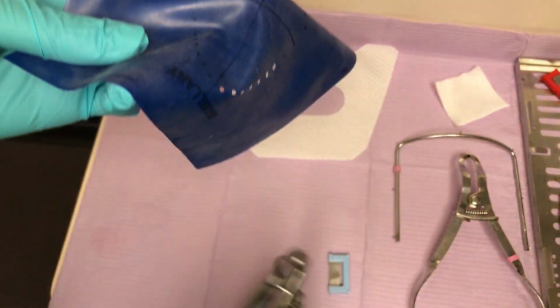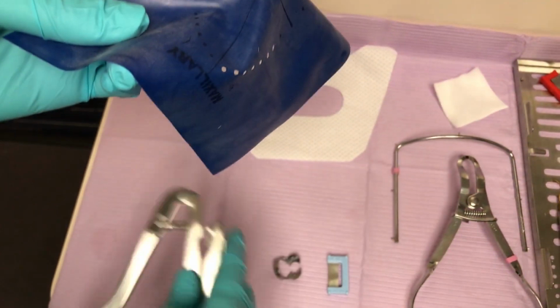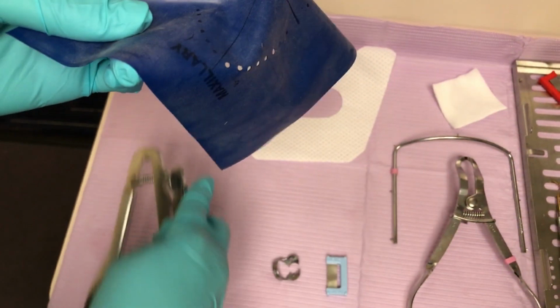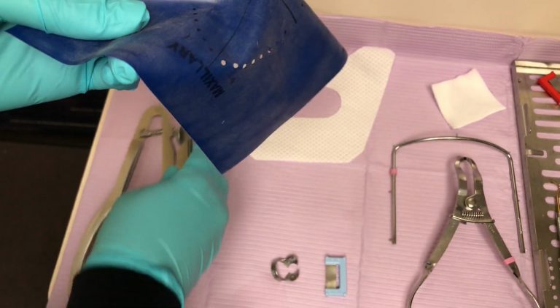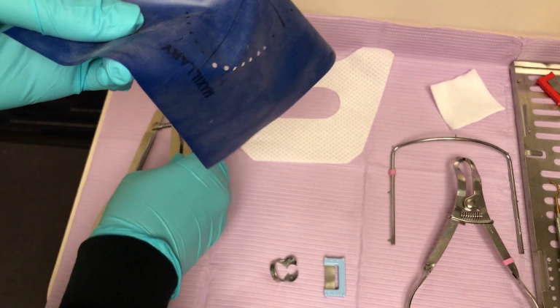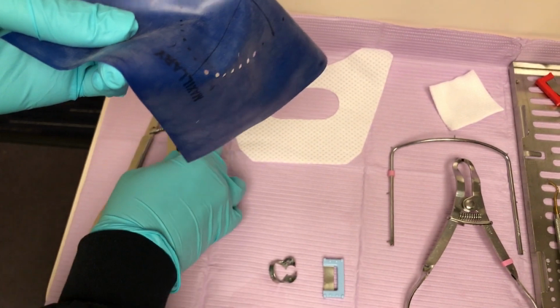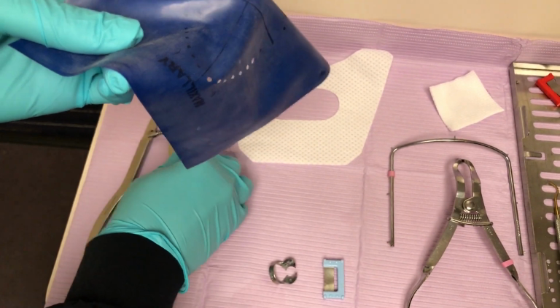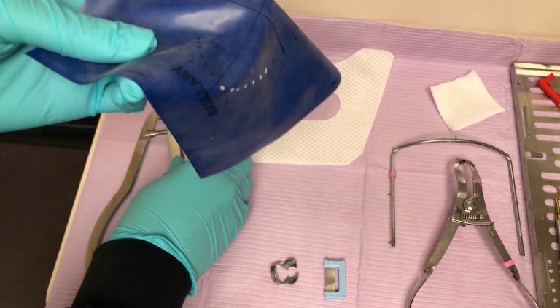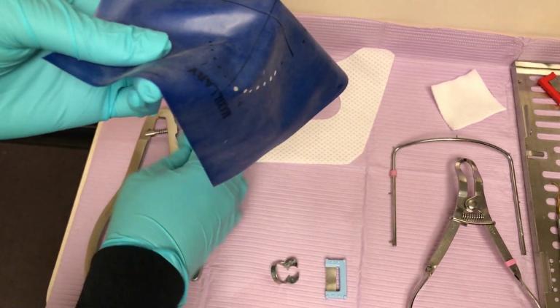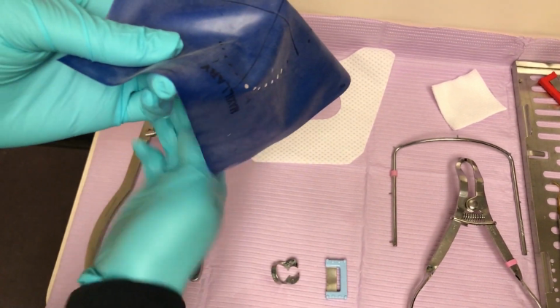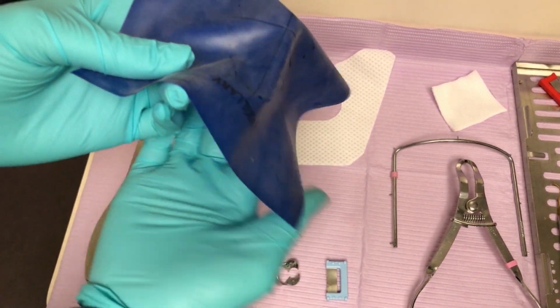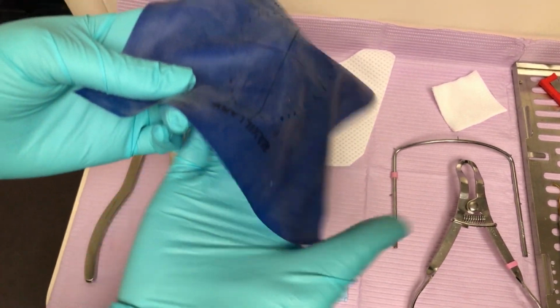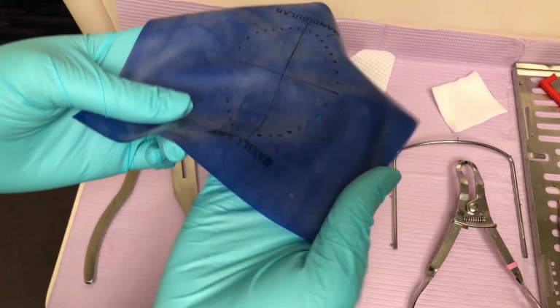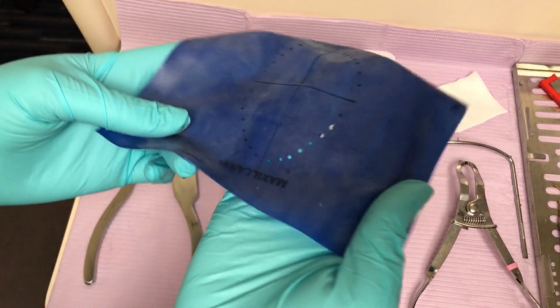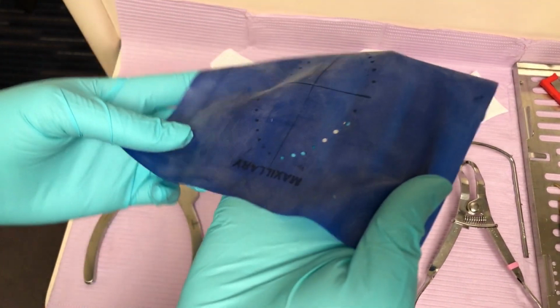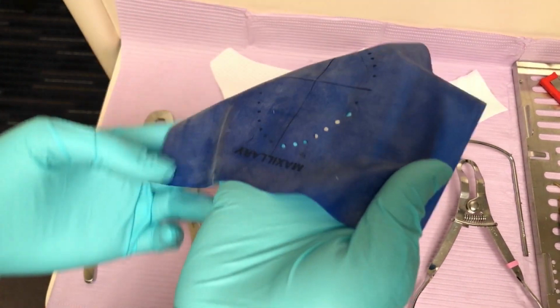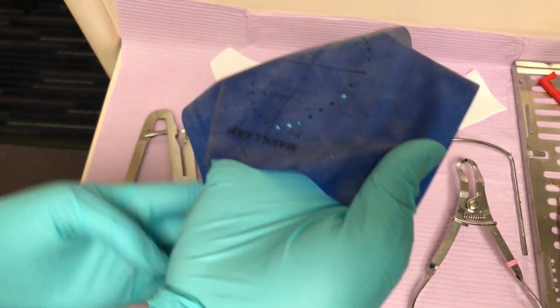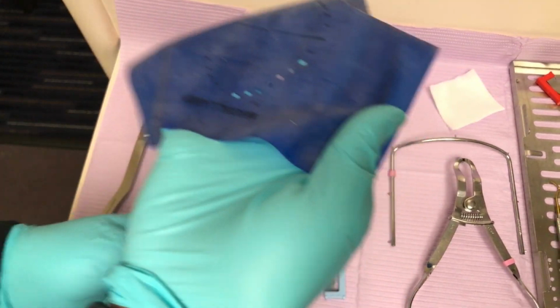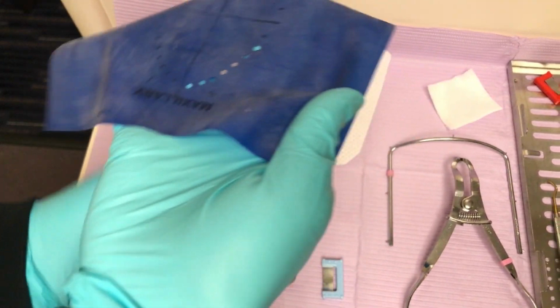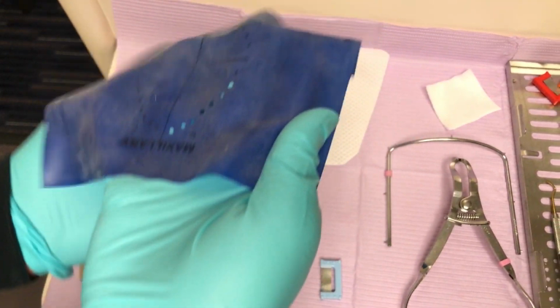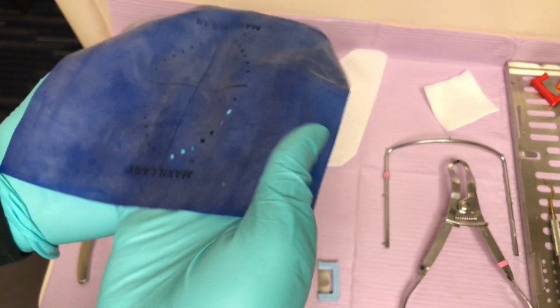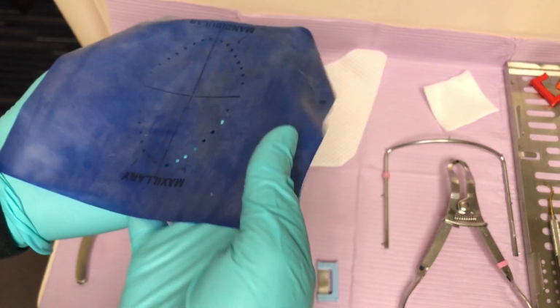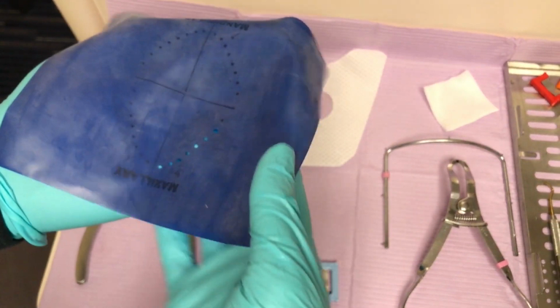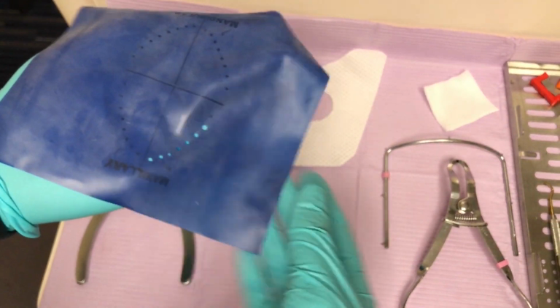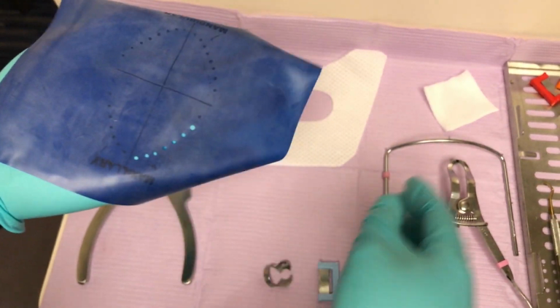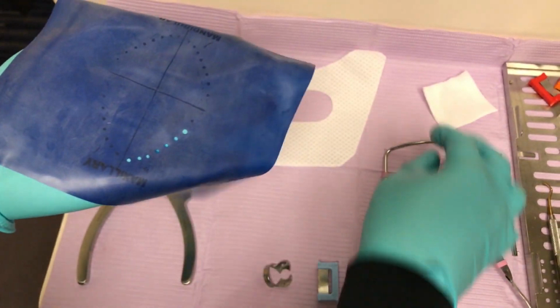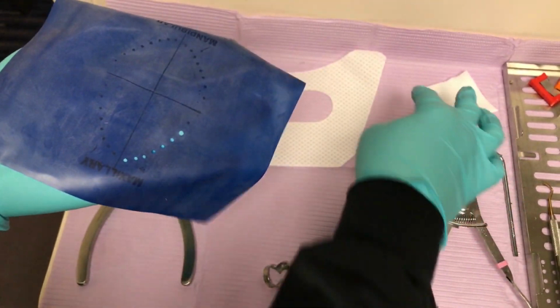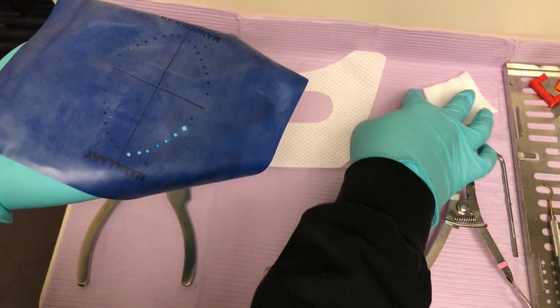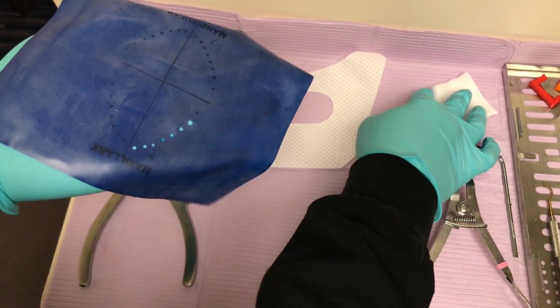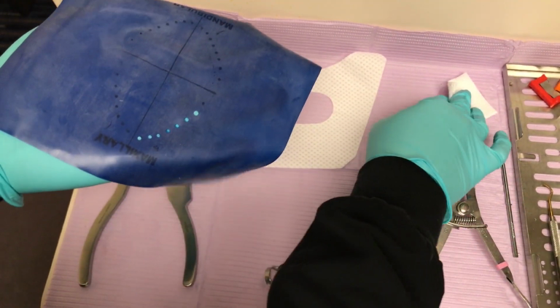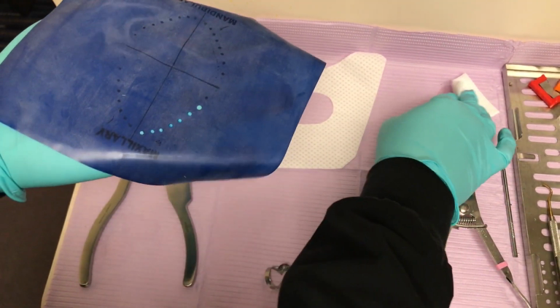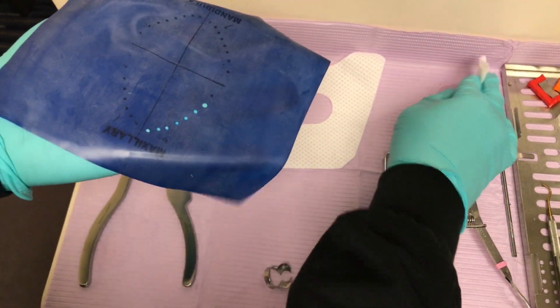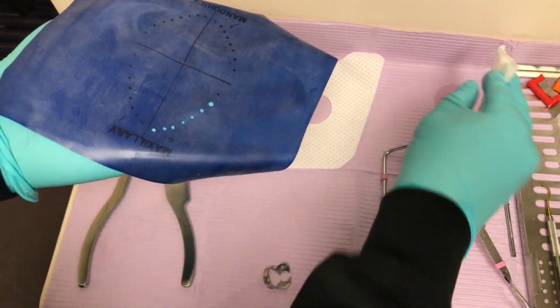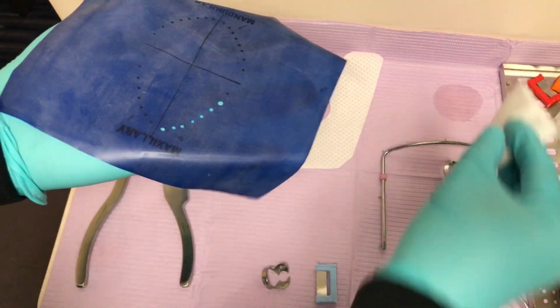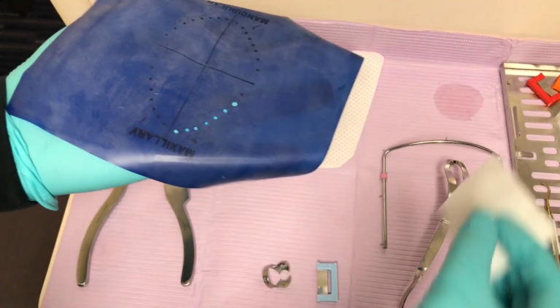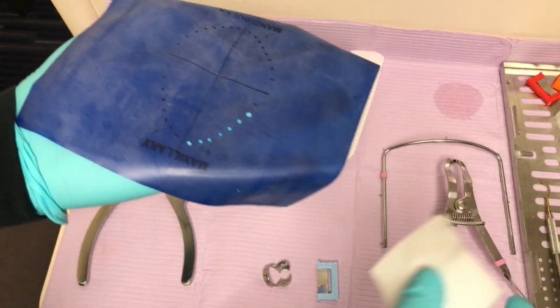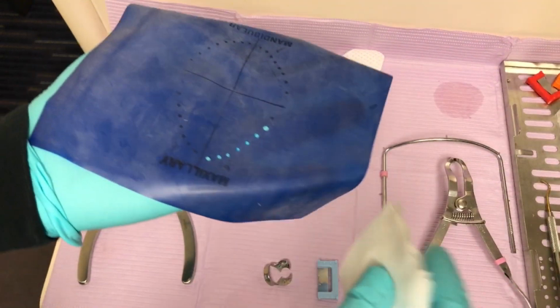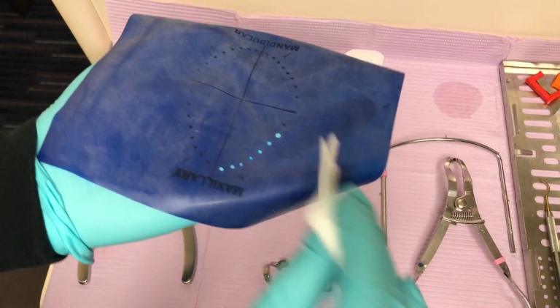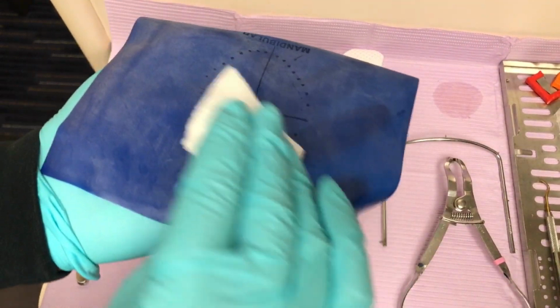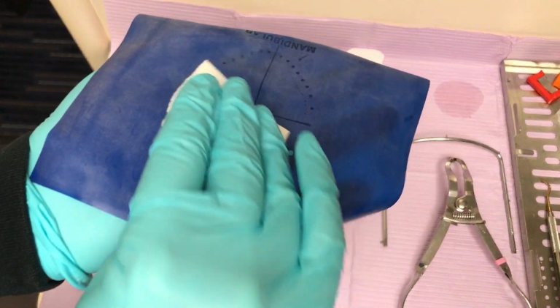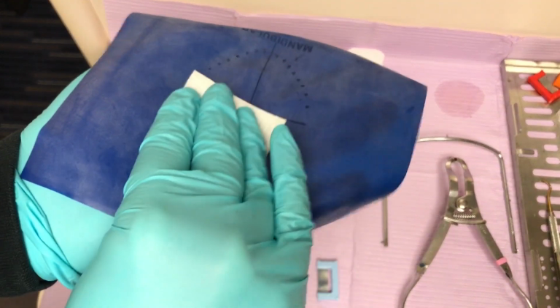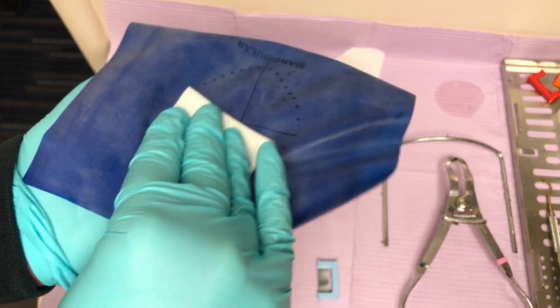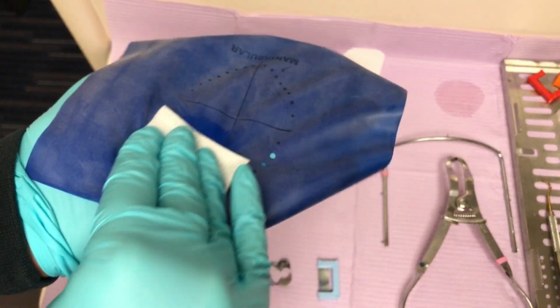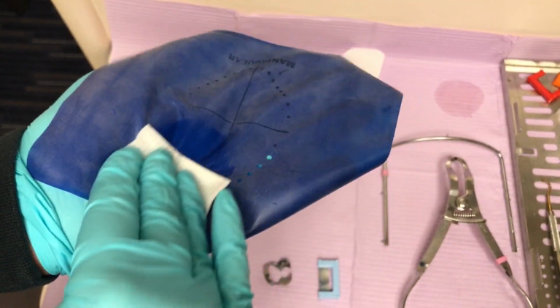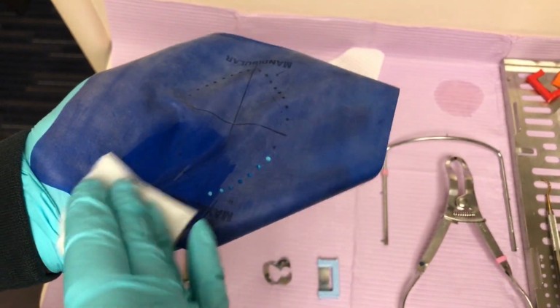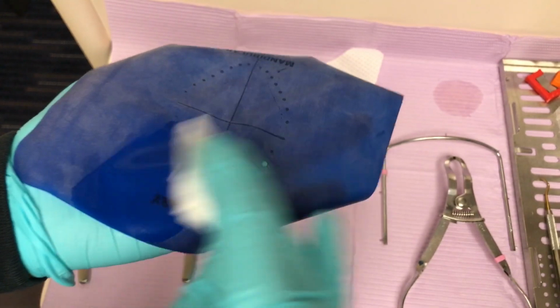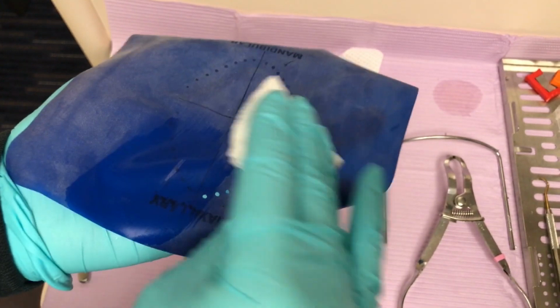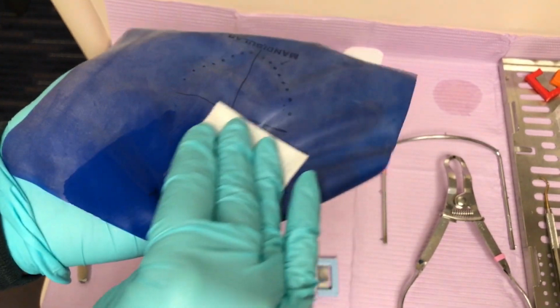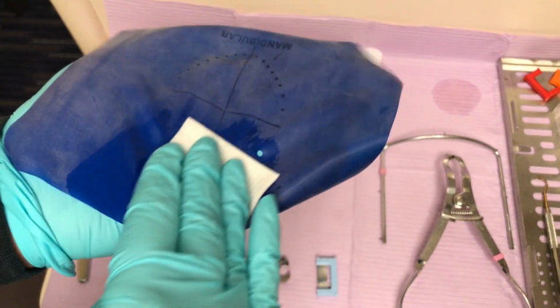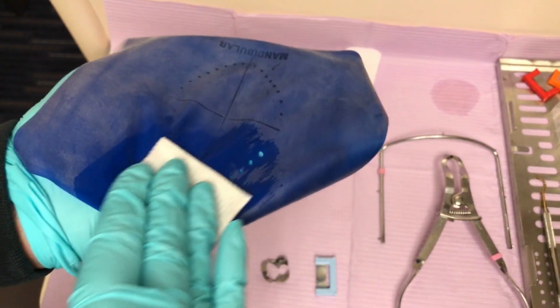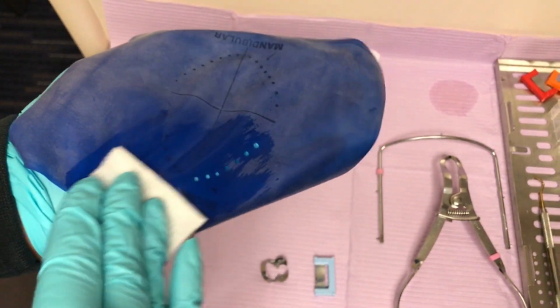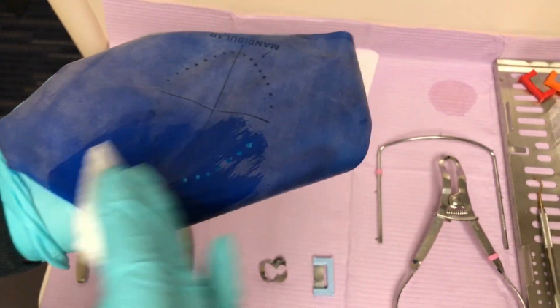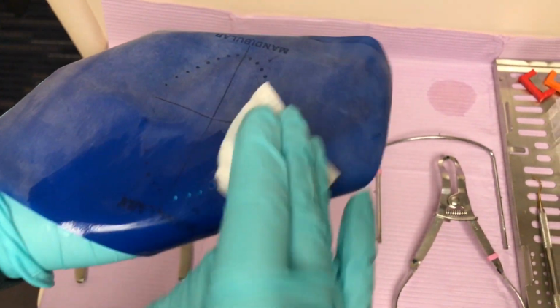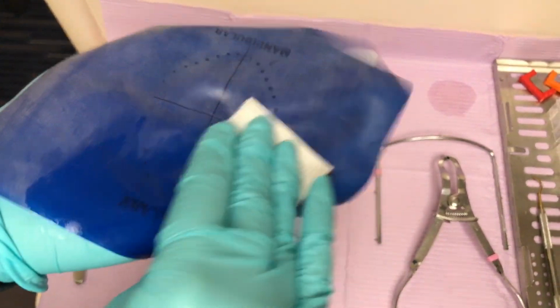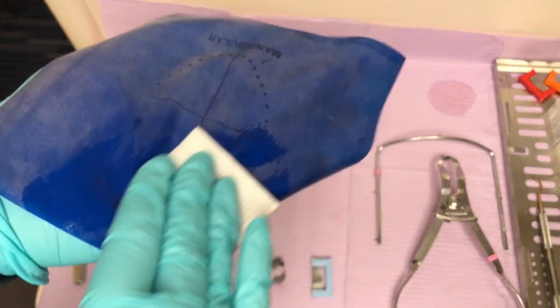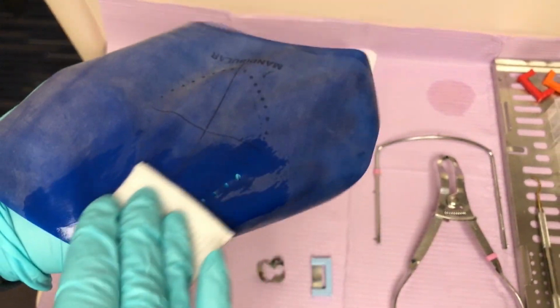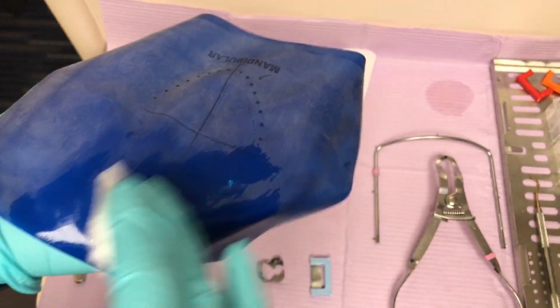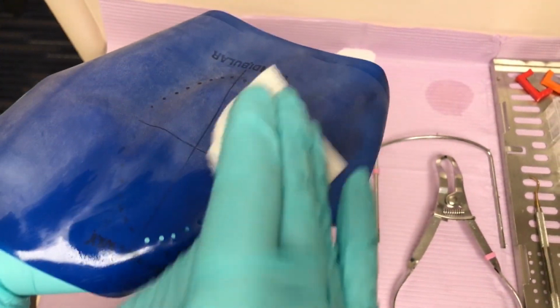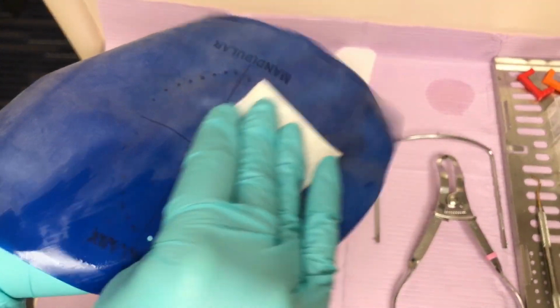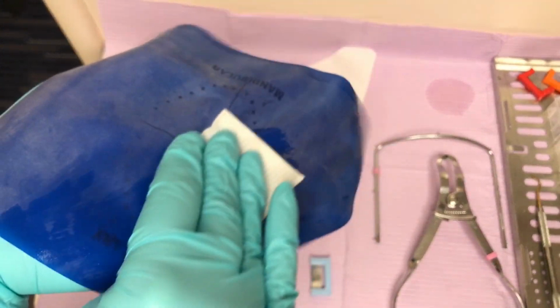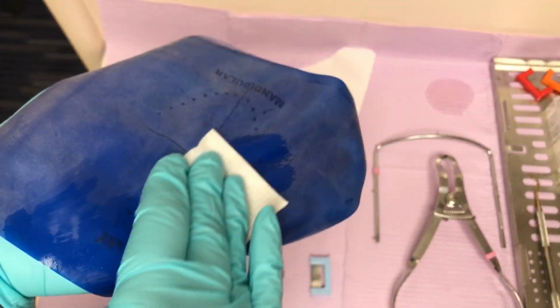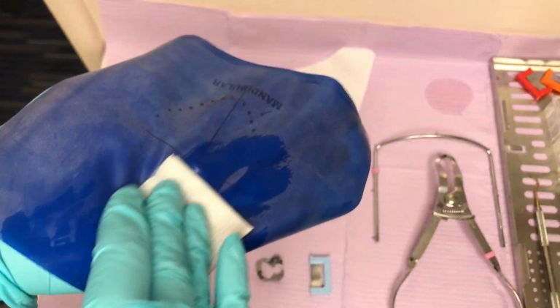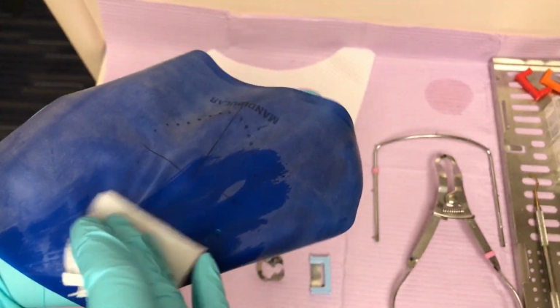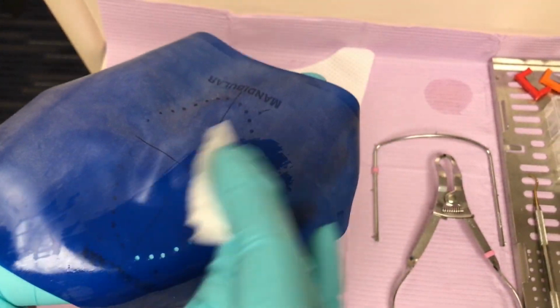Then with a 2x2 that has isopropyl alcohol, or rubbing alcohol, on it, I wipe the stamped ink off of the rubber dam.